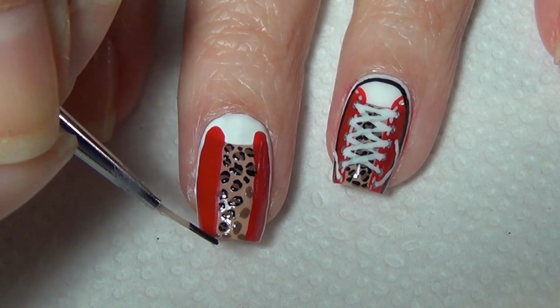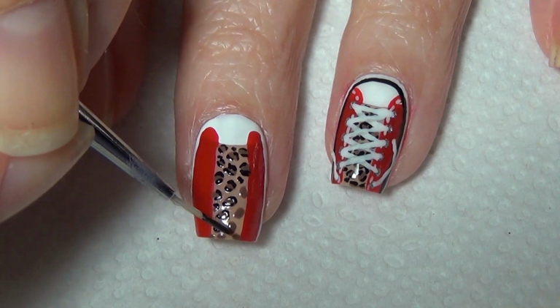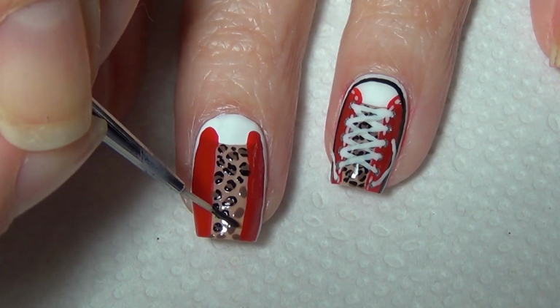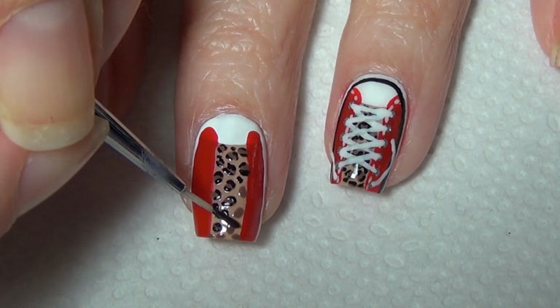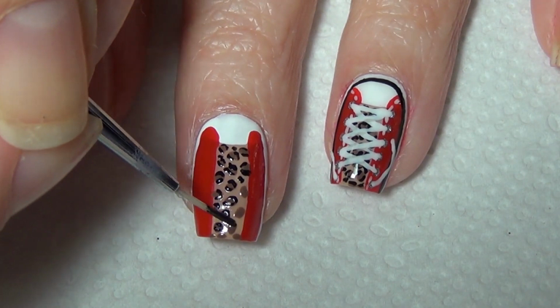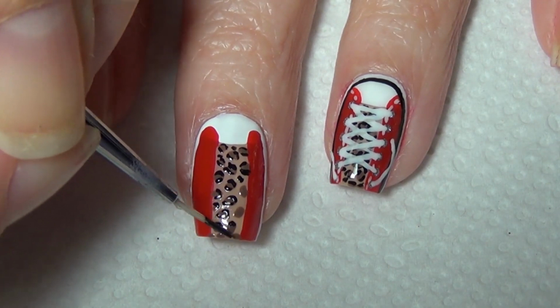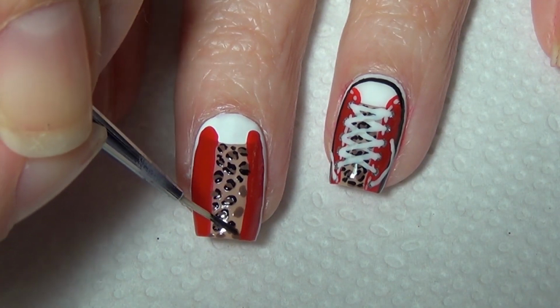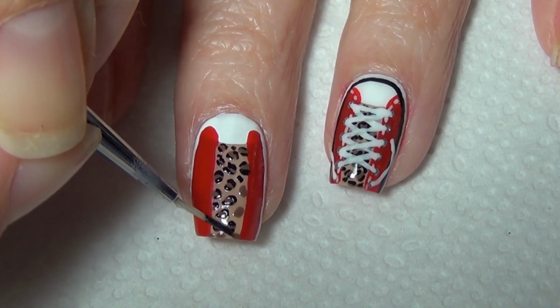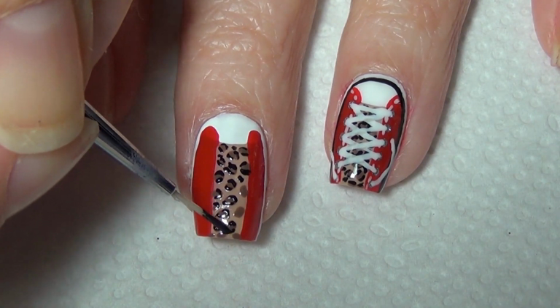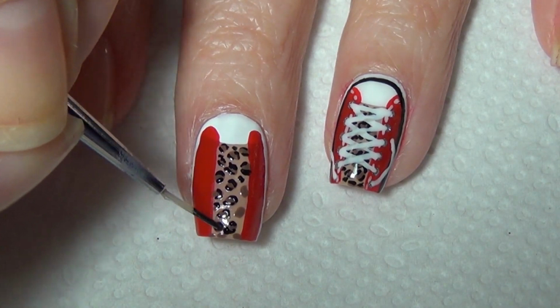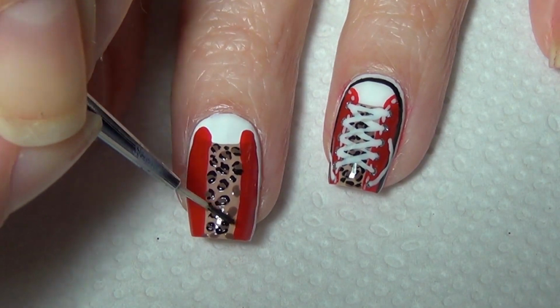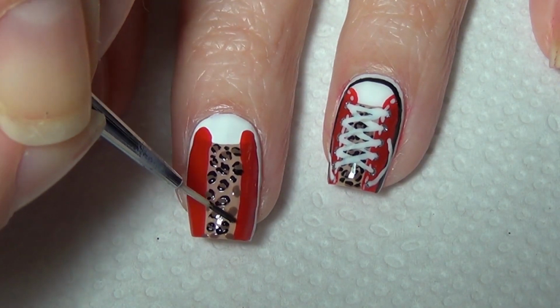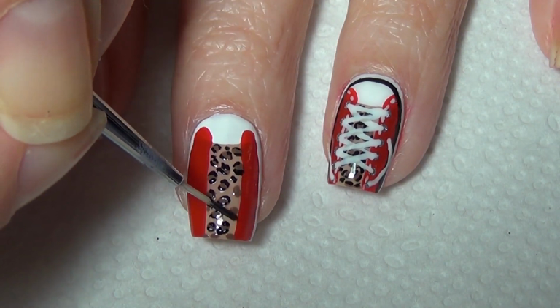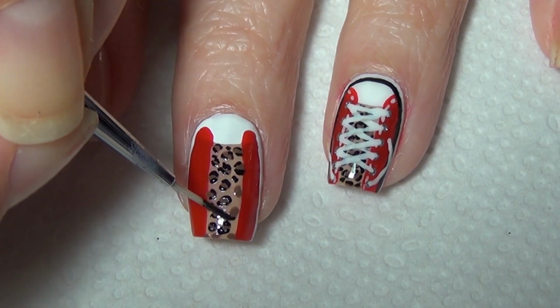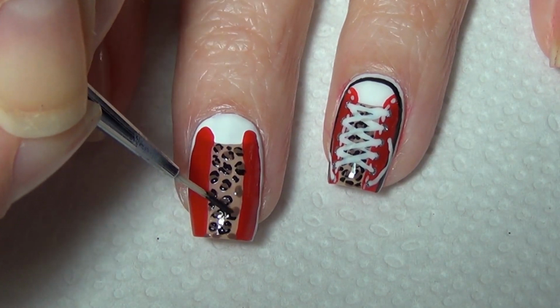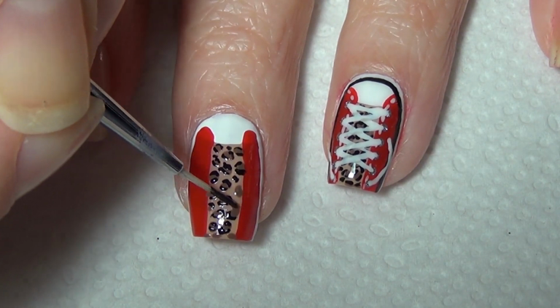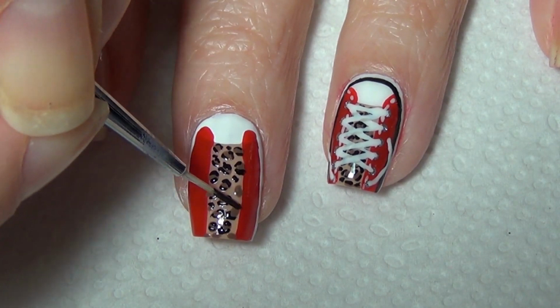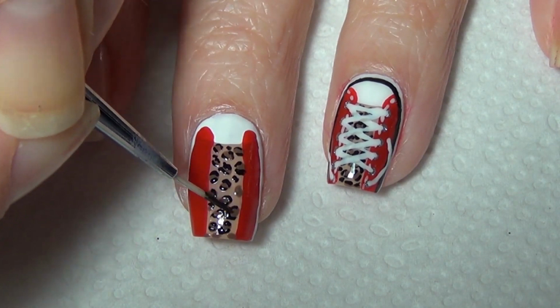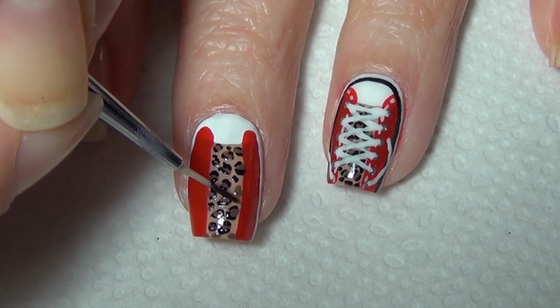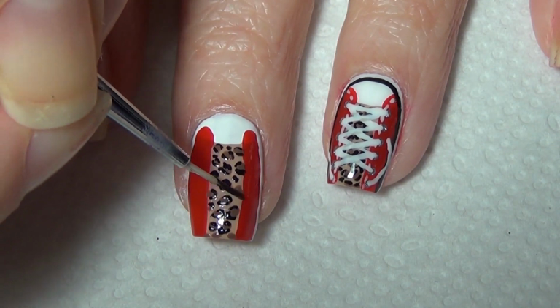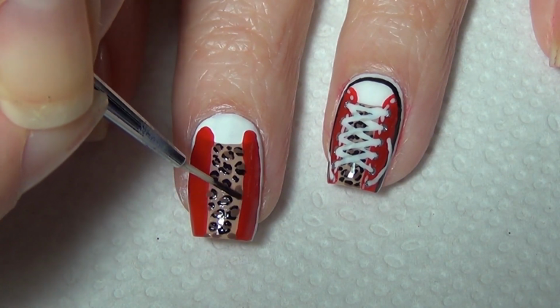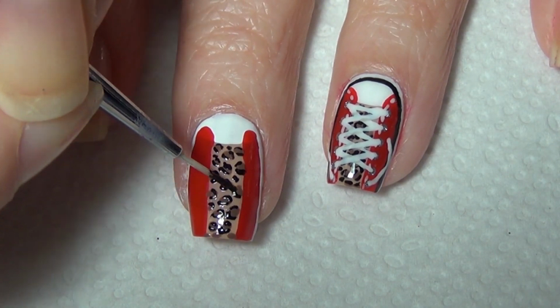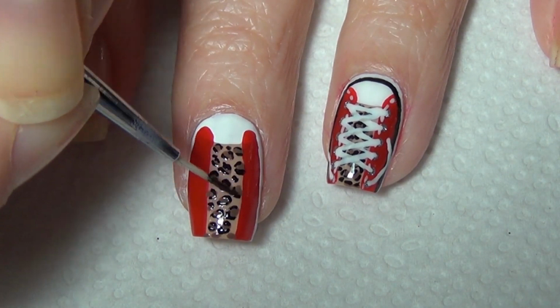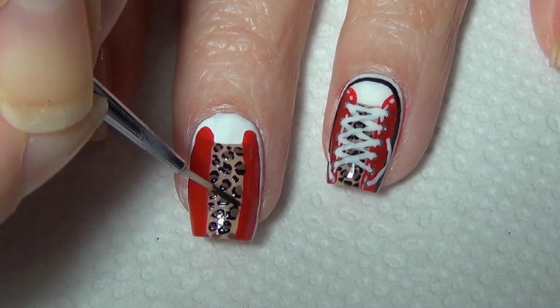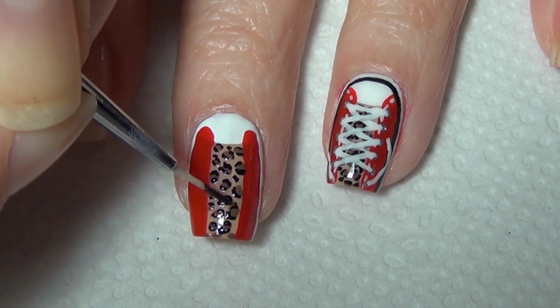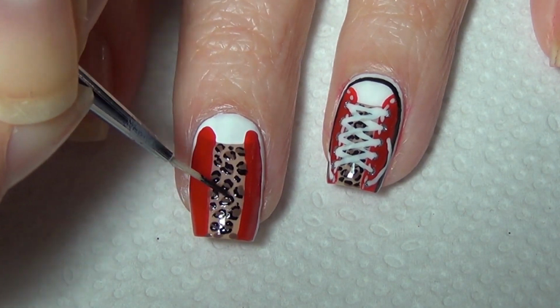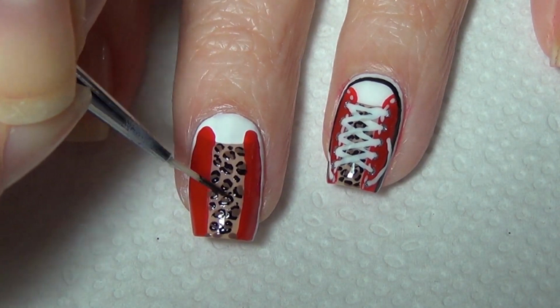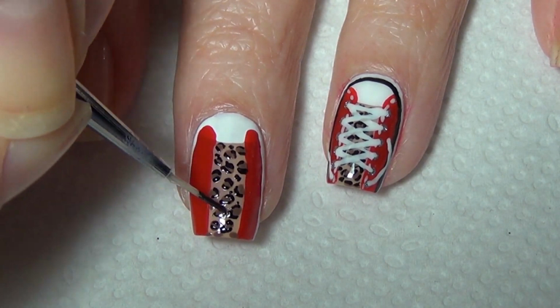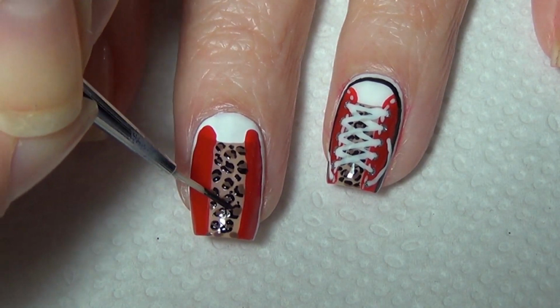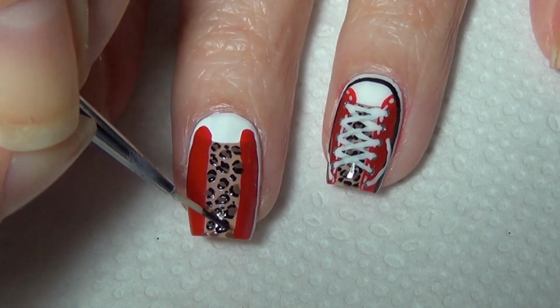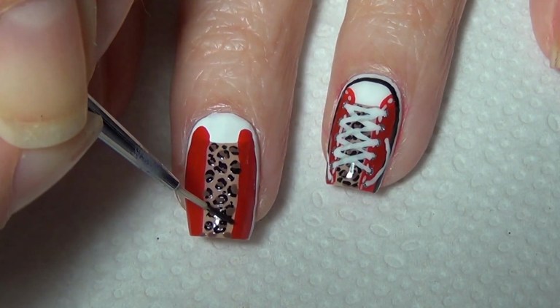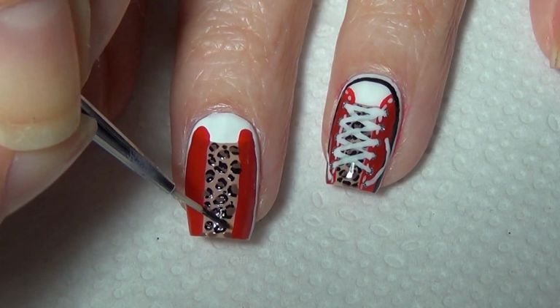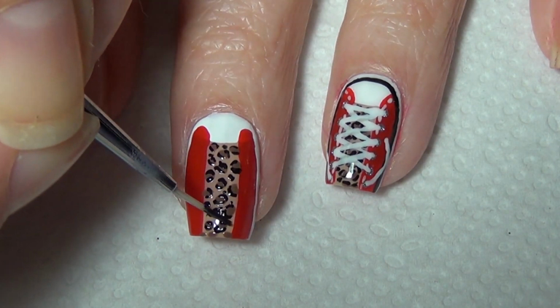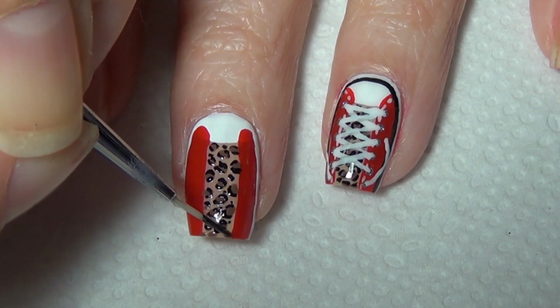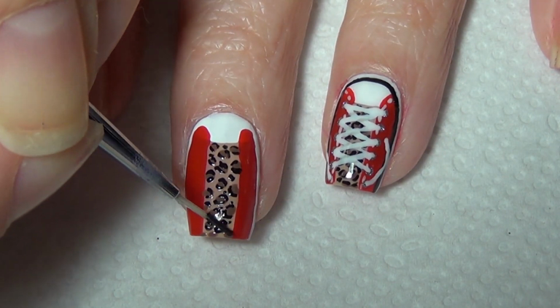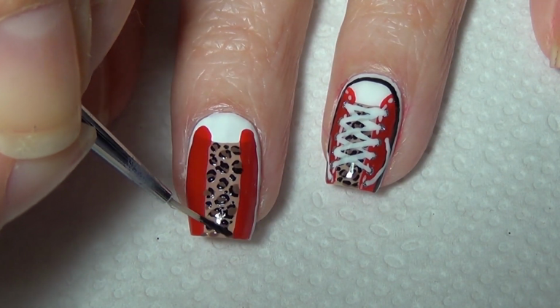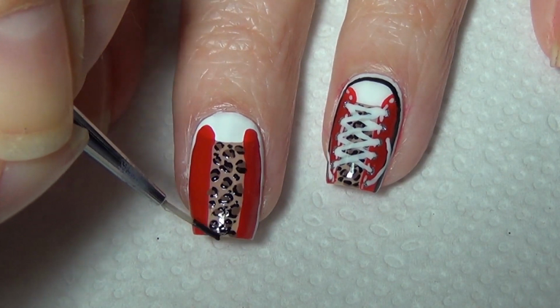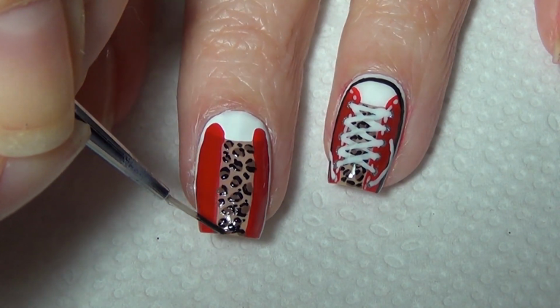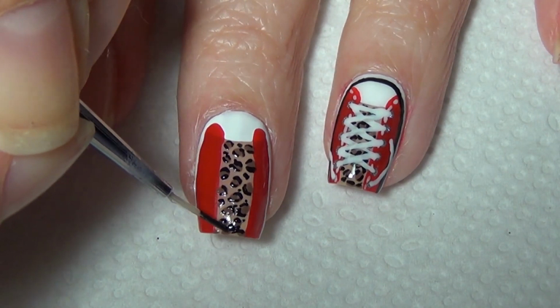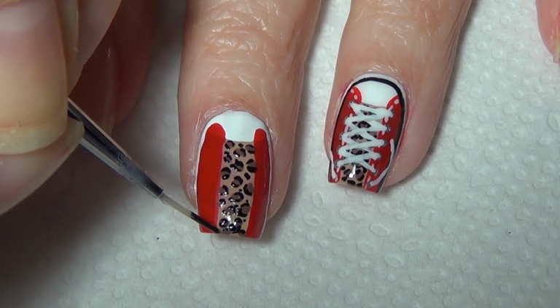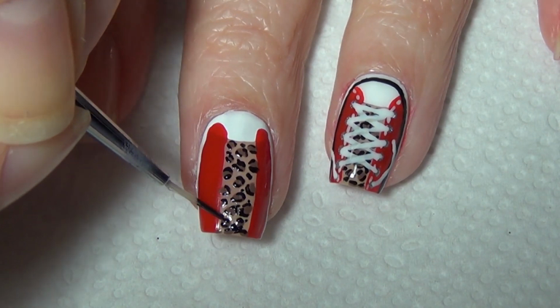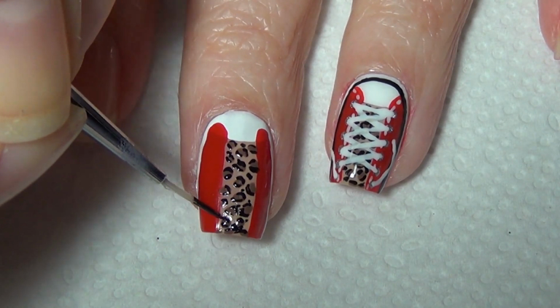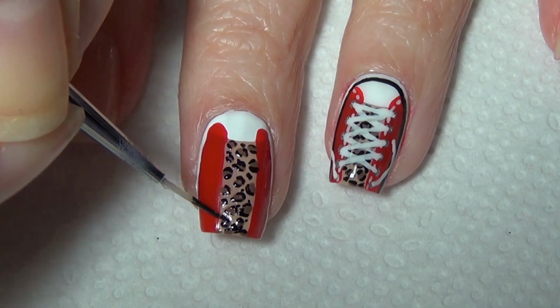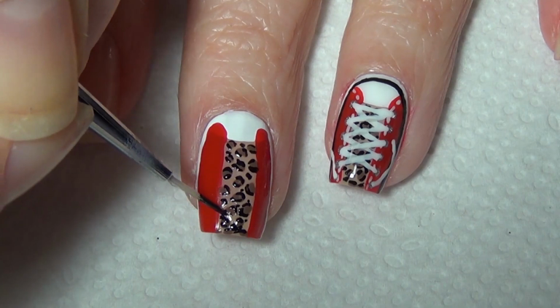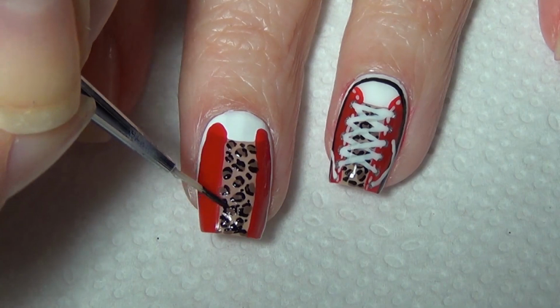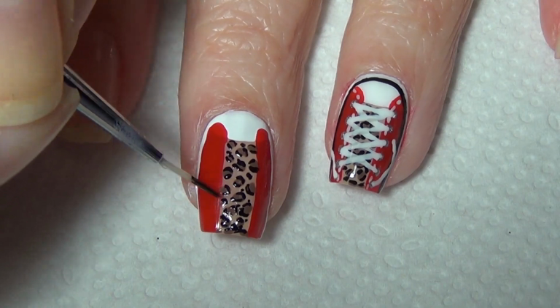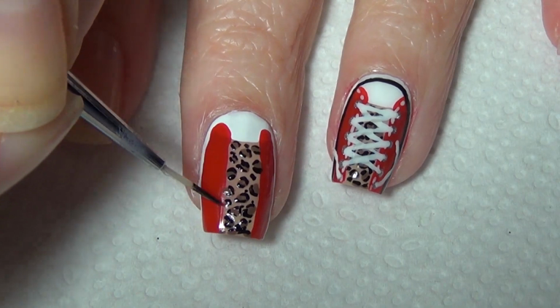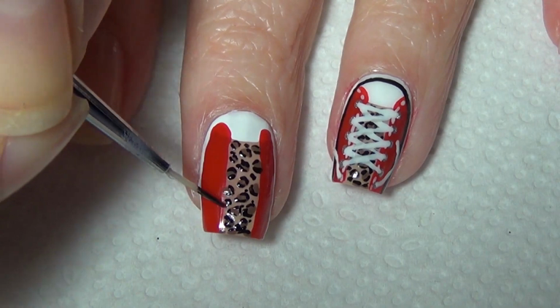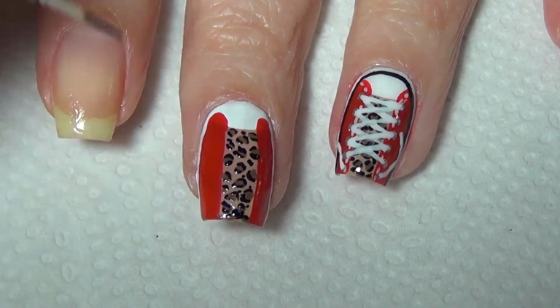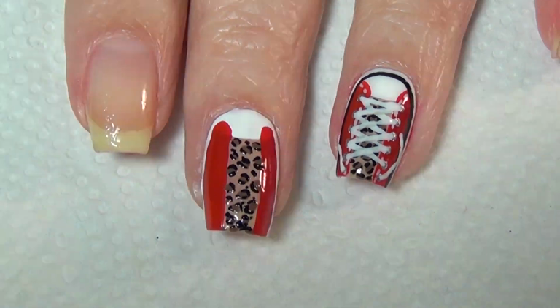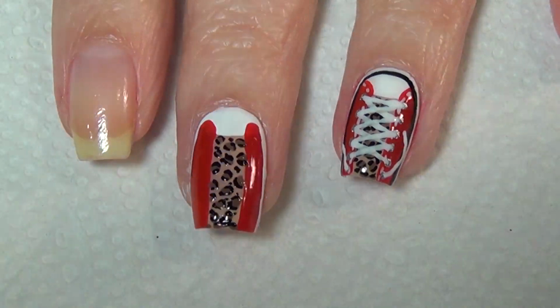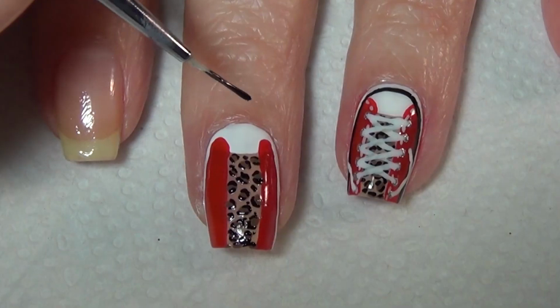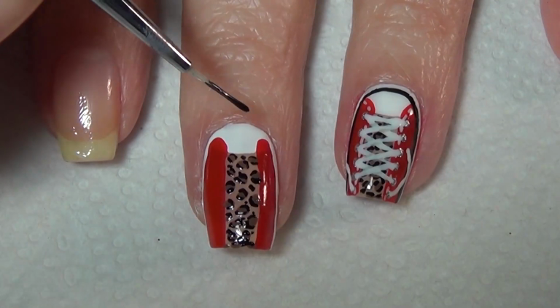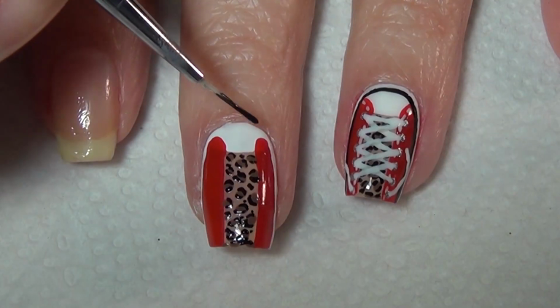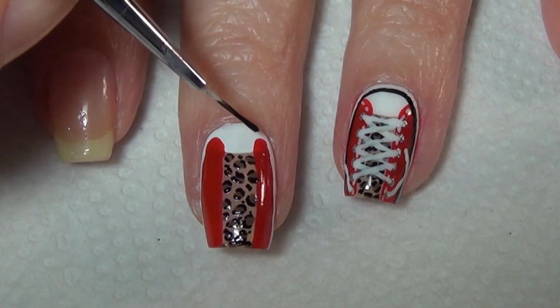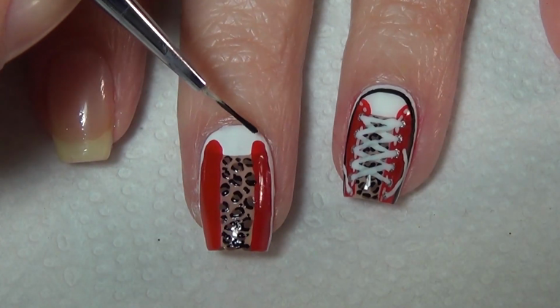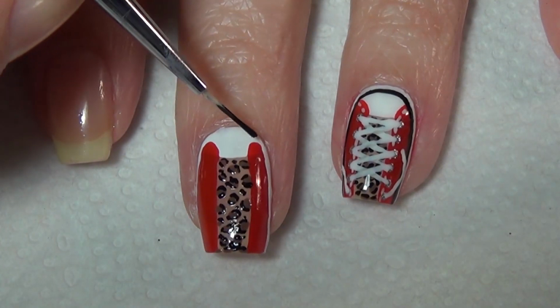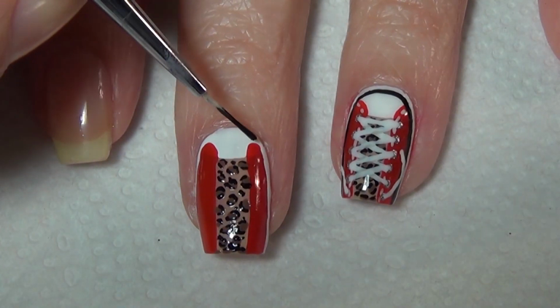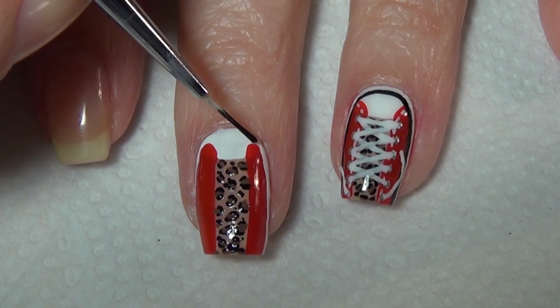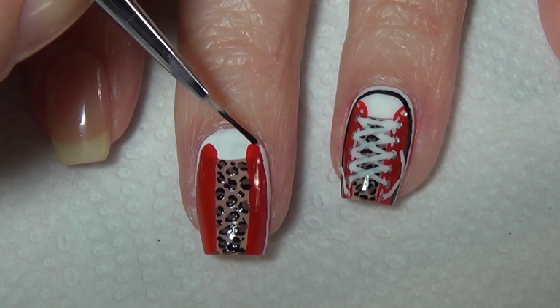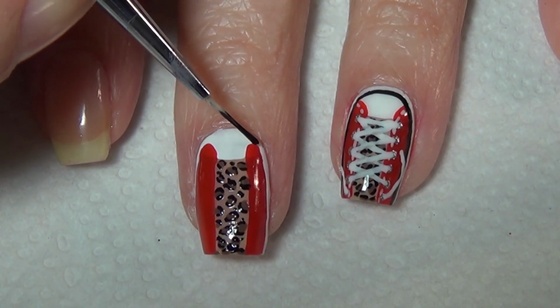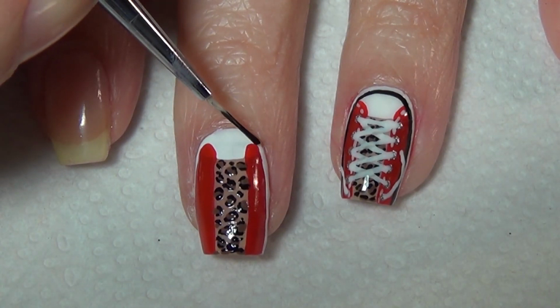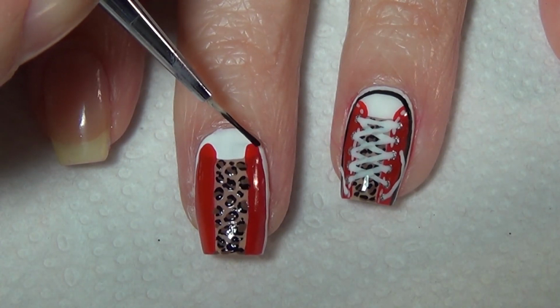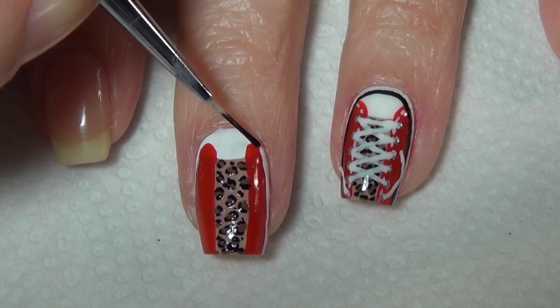To do that, I usually dip my brush in acetone and then drag it through the polish without wiping the acetone off the brush.